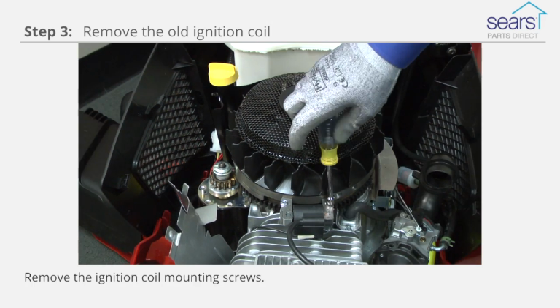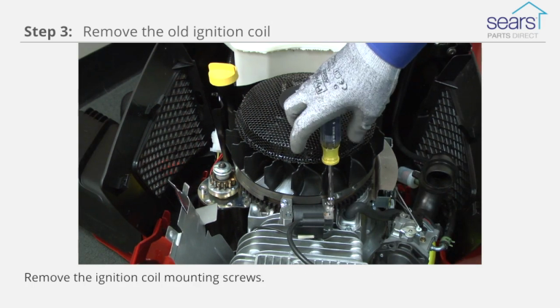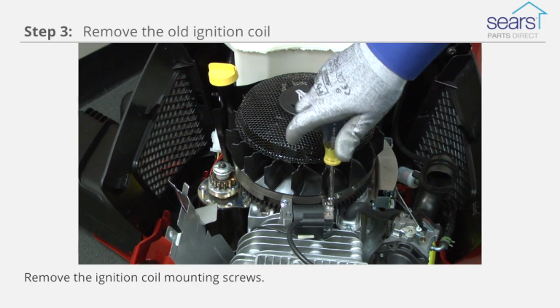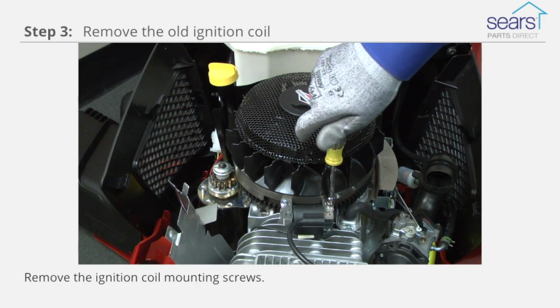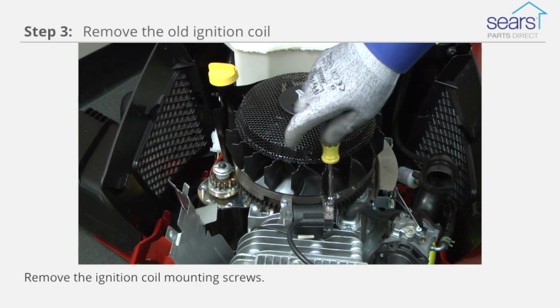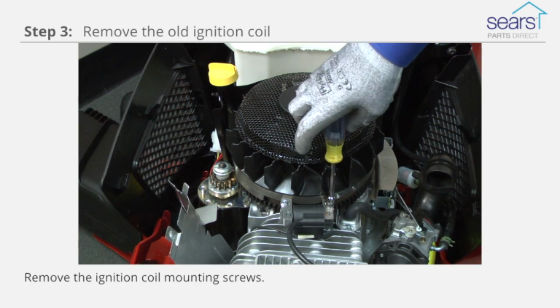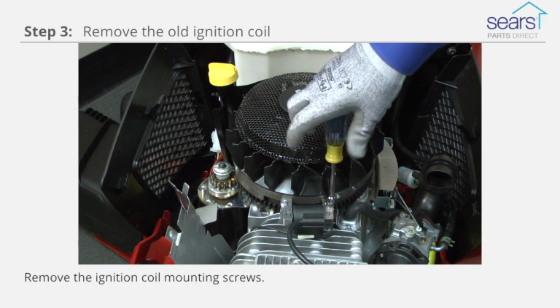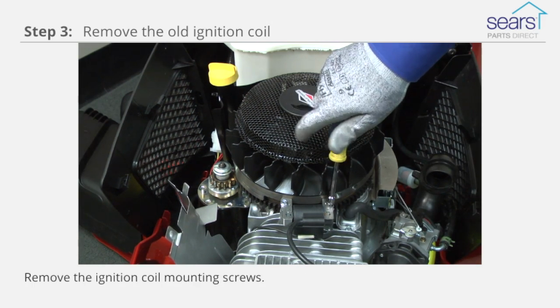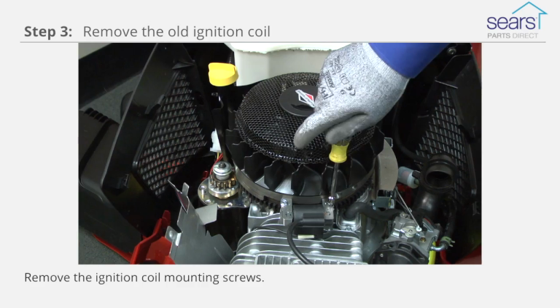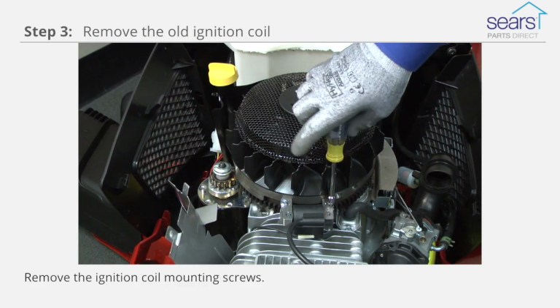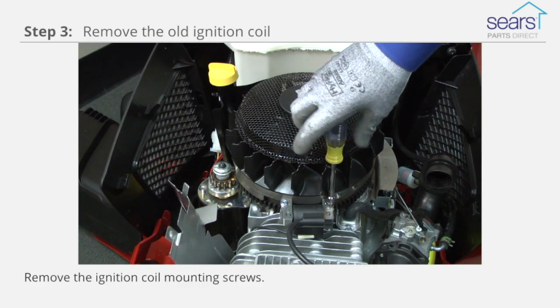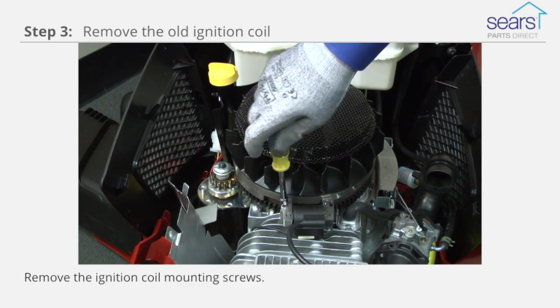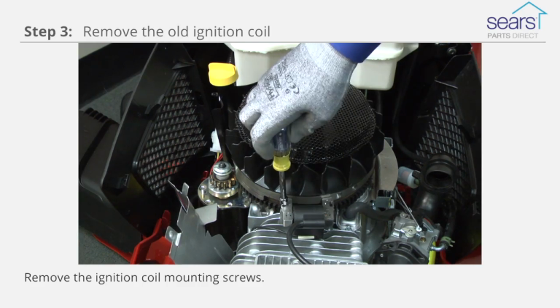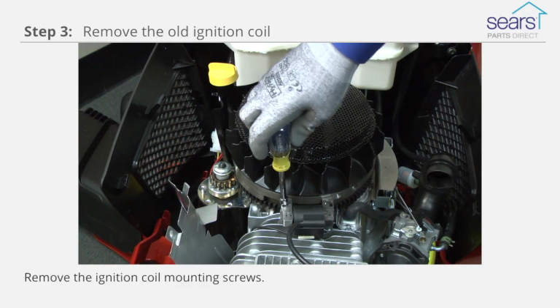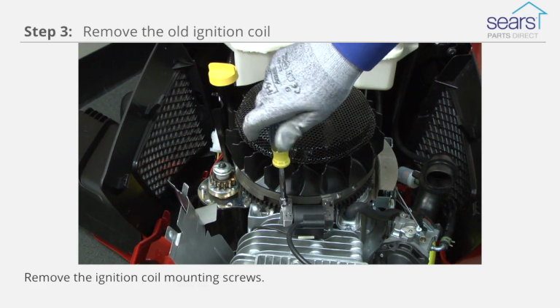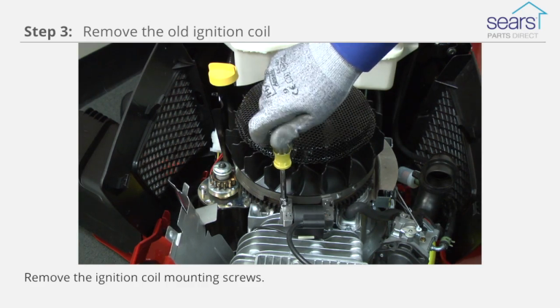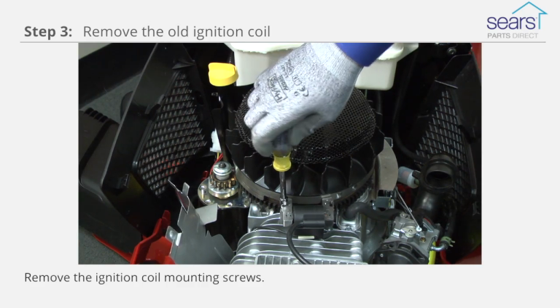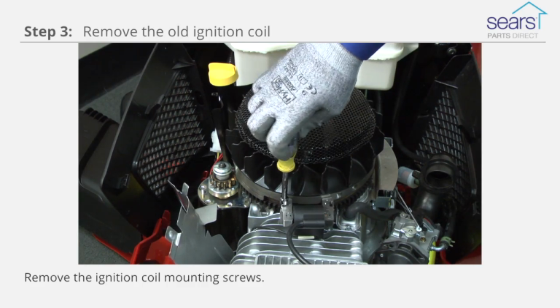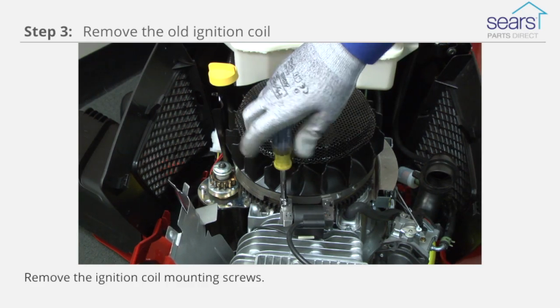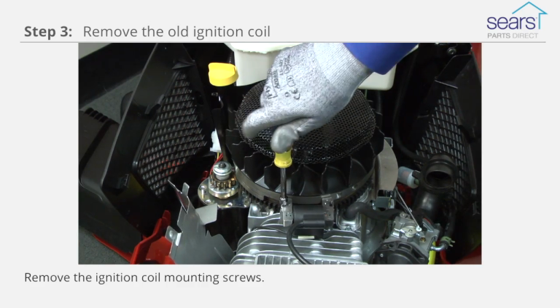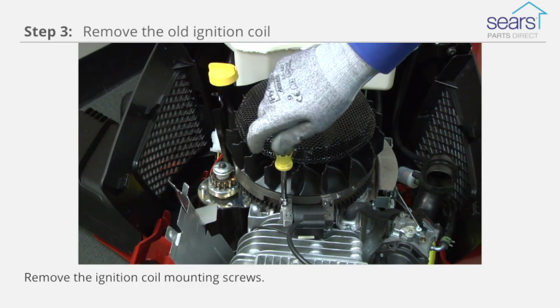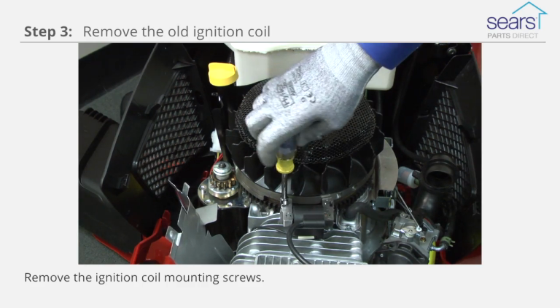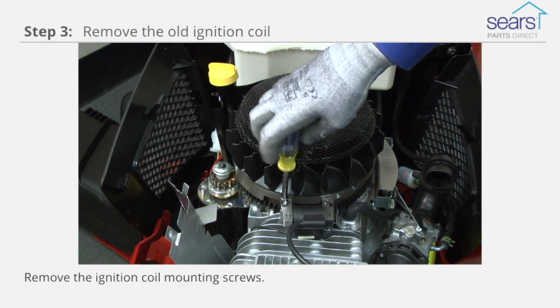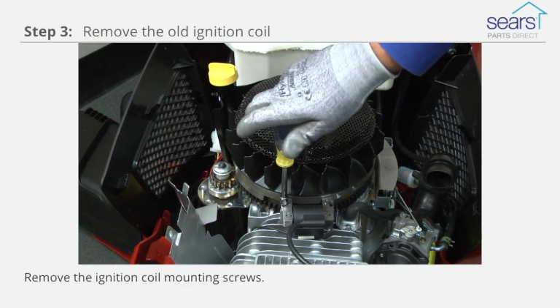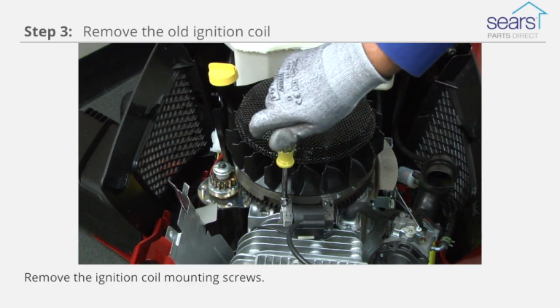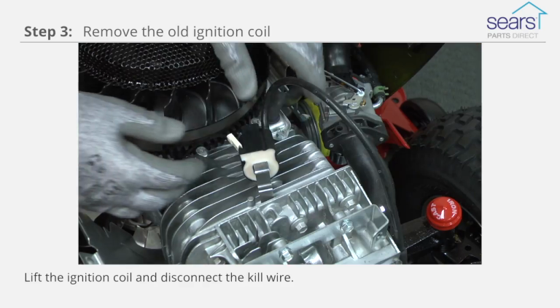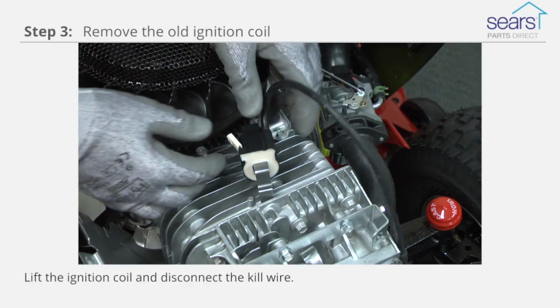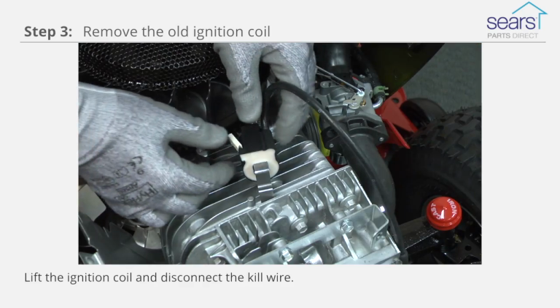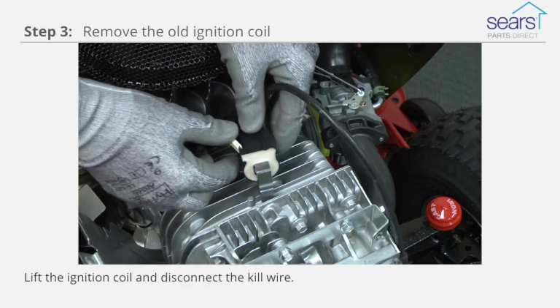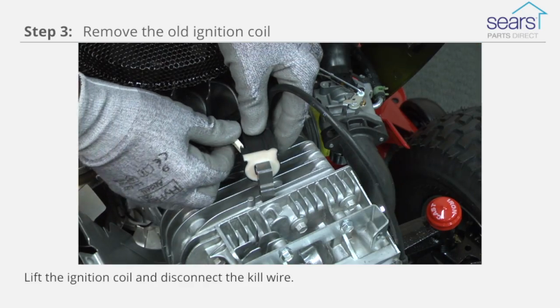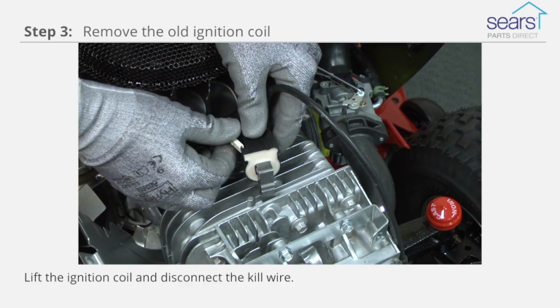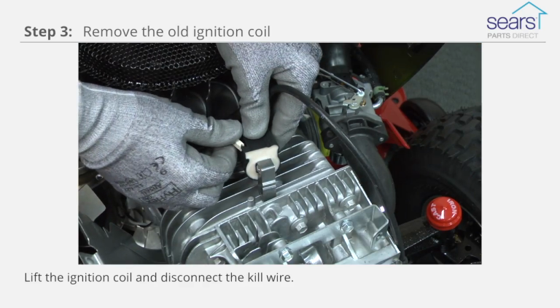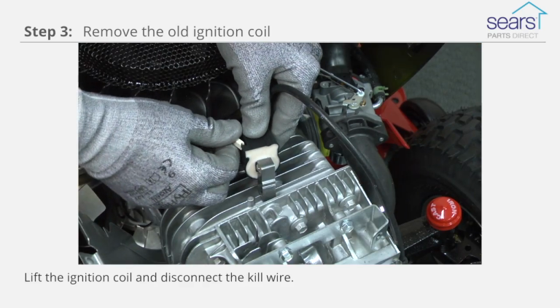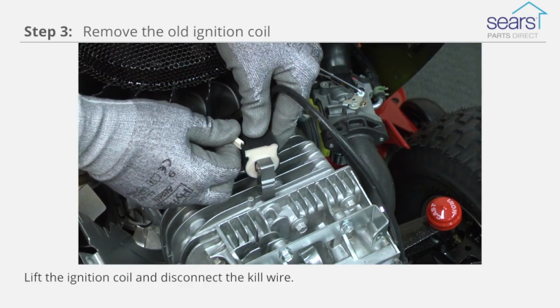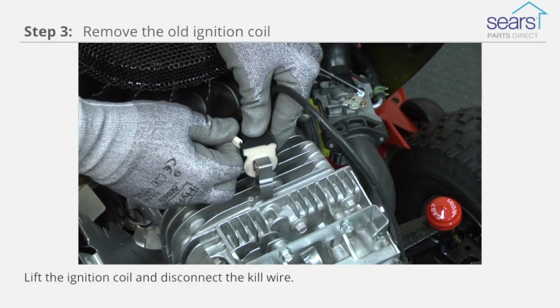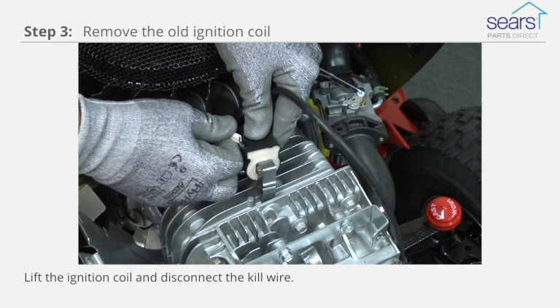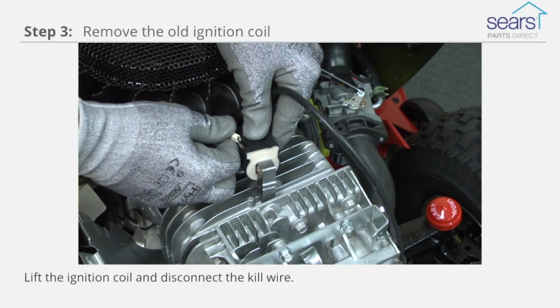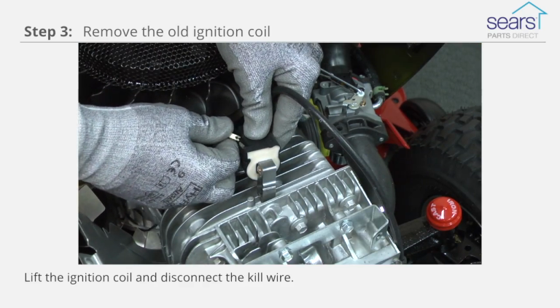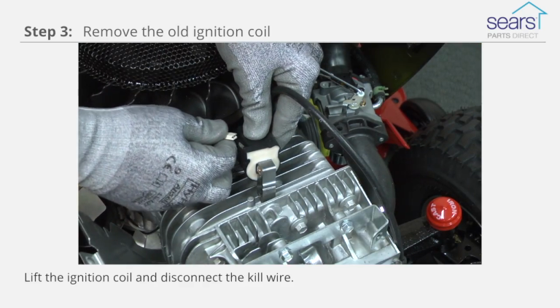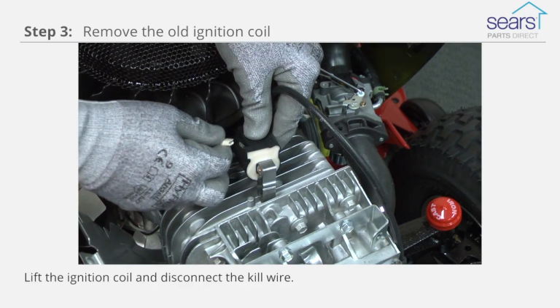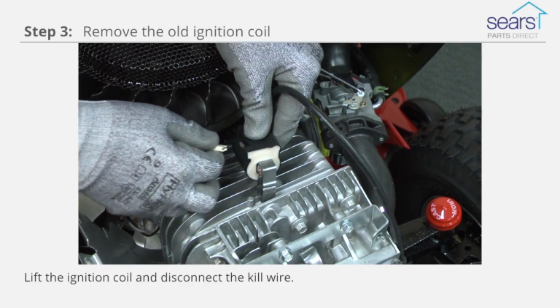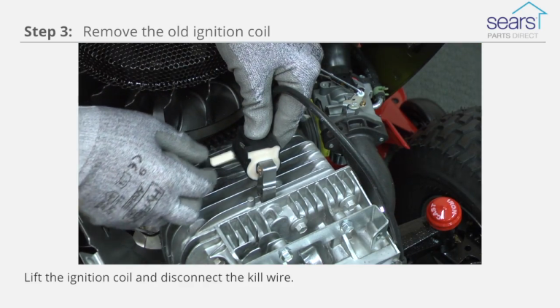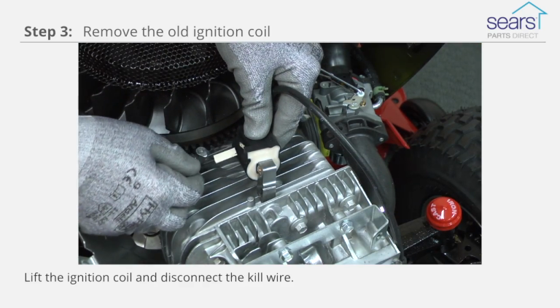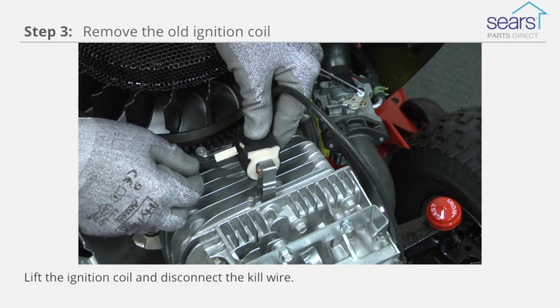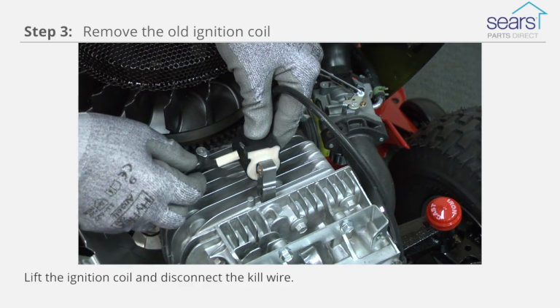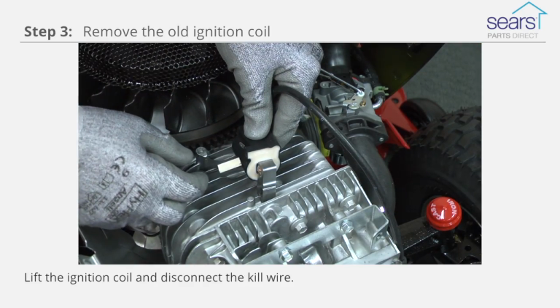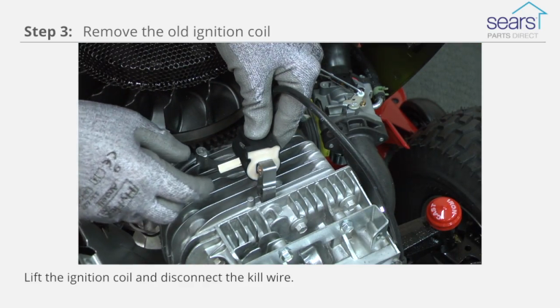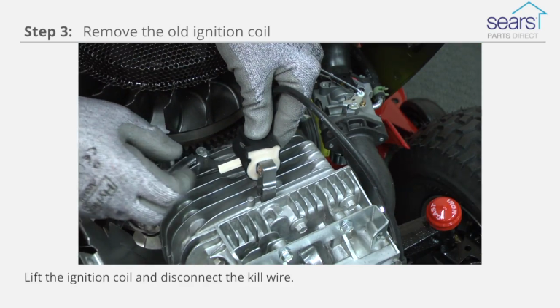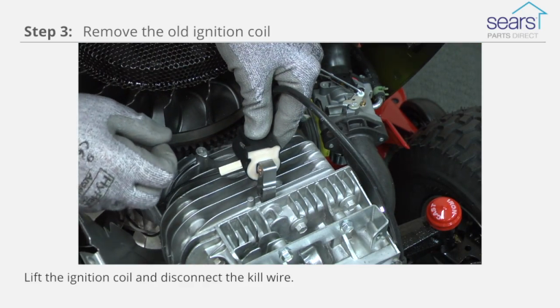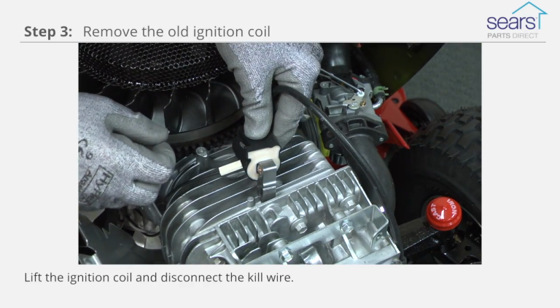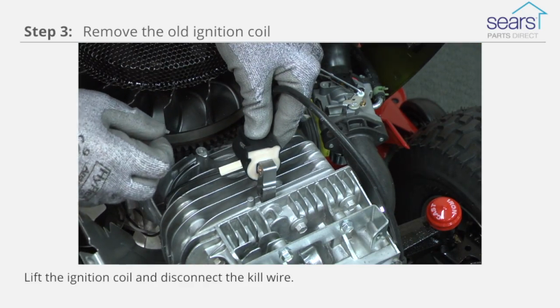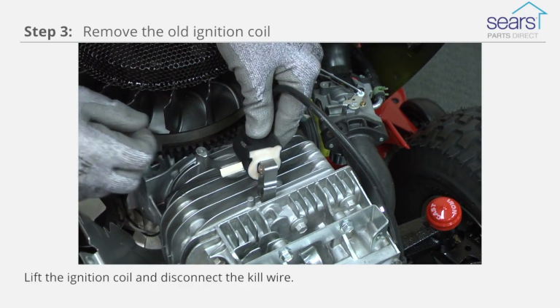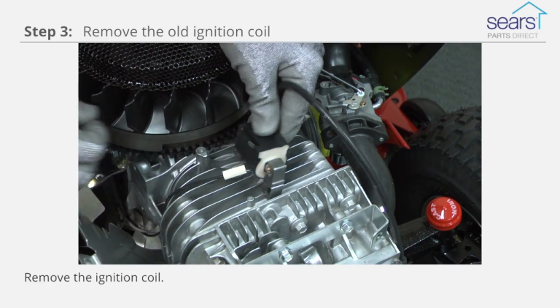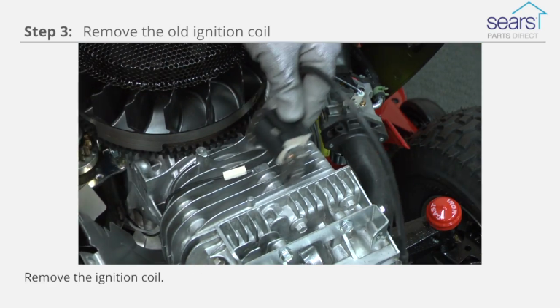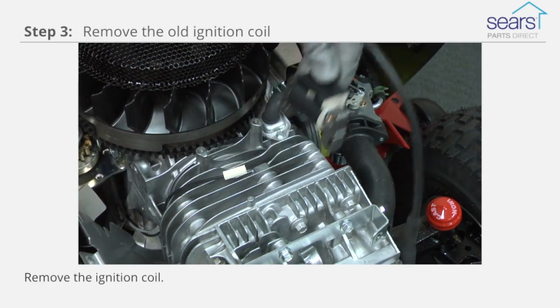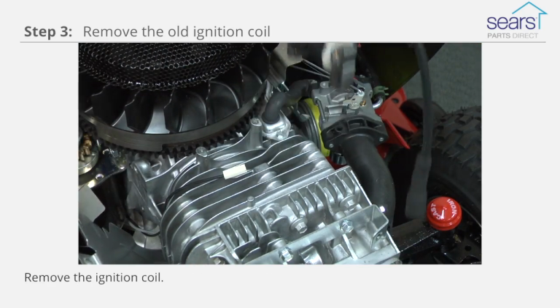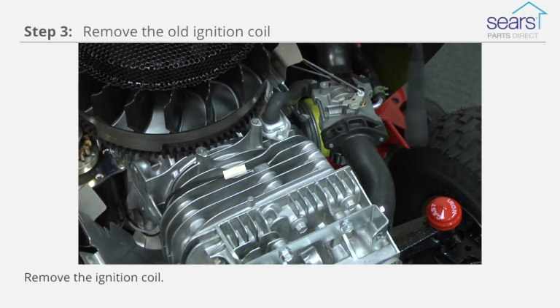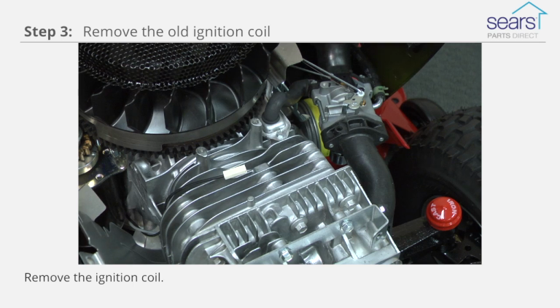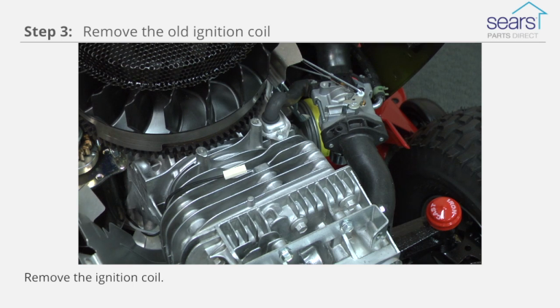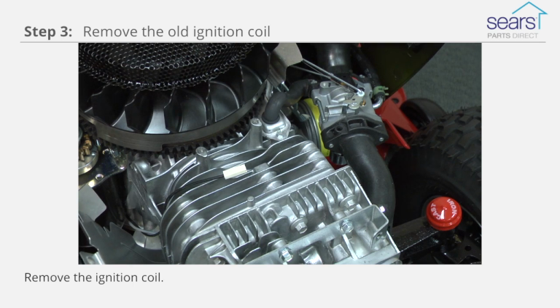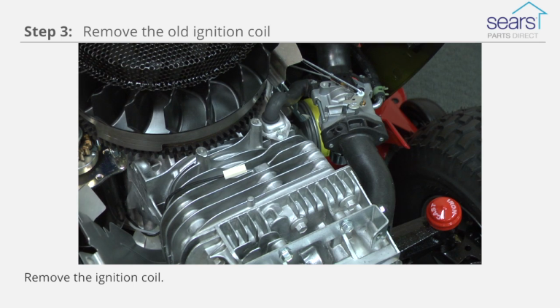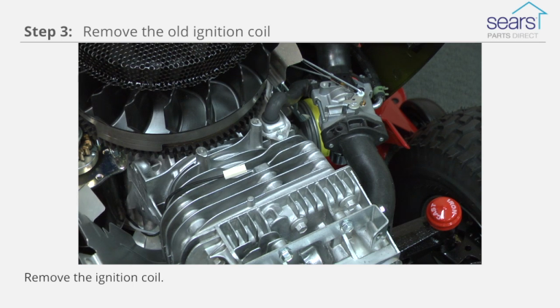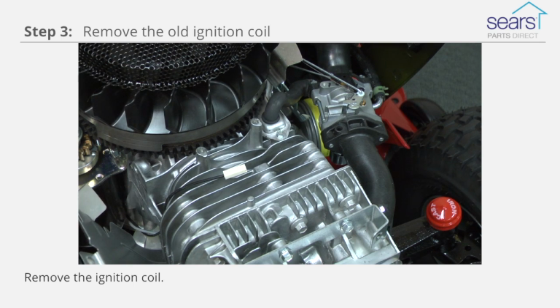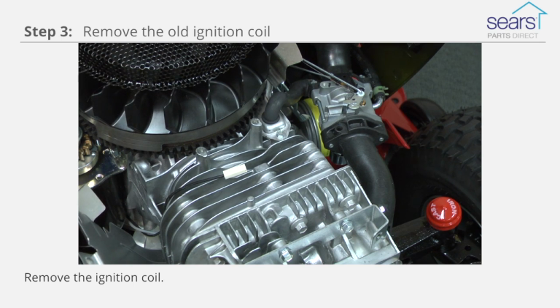Remove the ignition coil mounting screws. Lift the ignition coil and disconnect the kill wire. Remove the ignition coil.